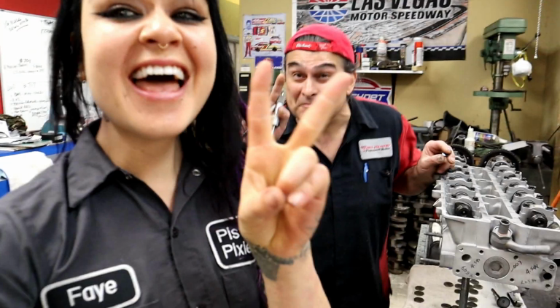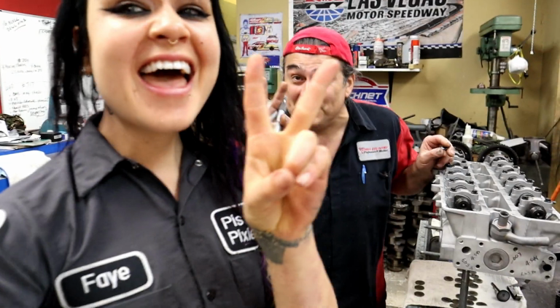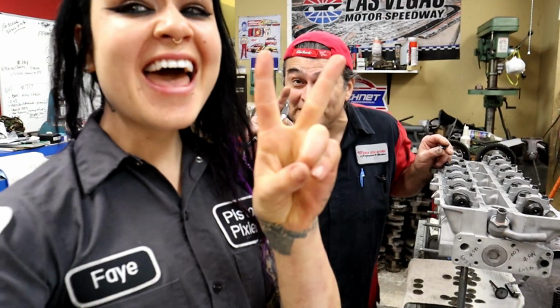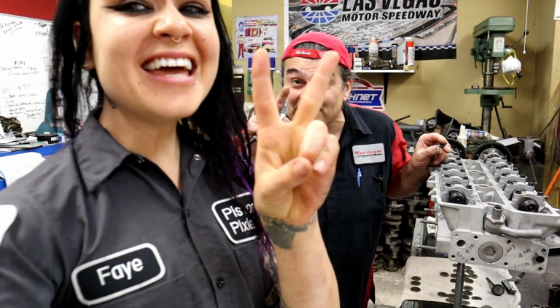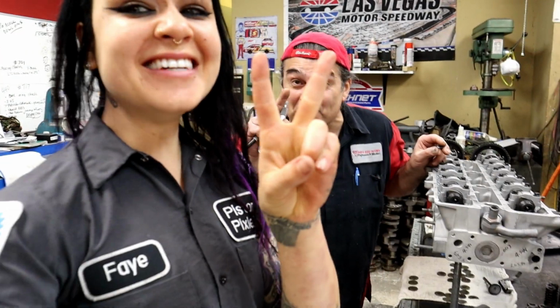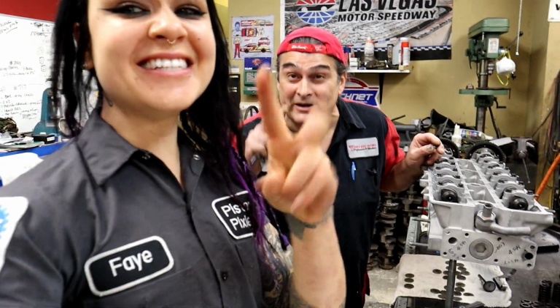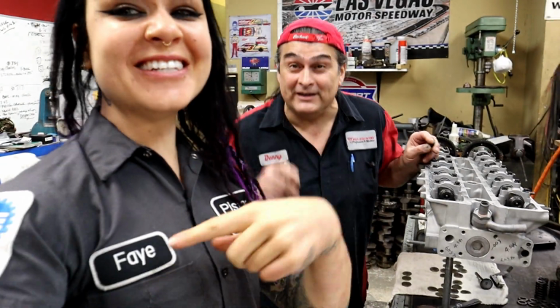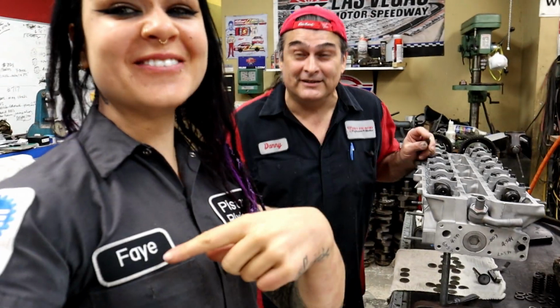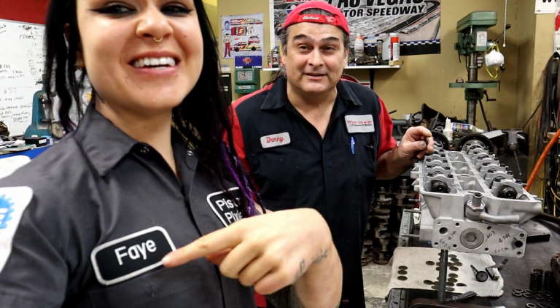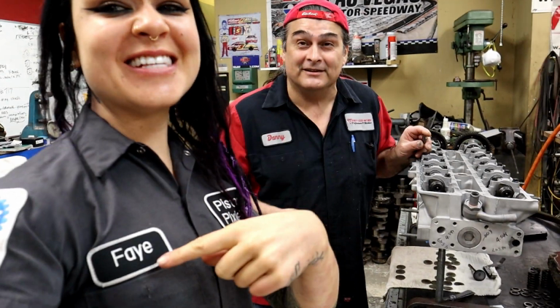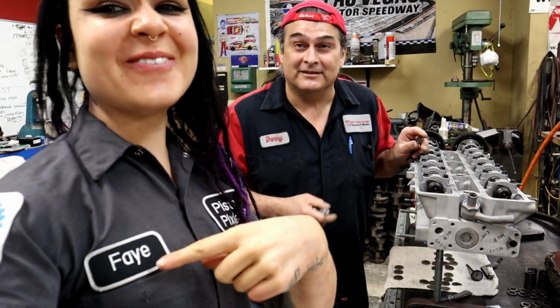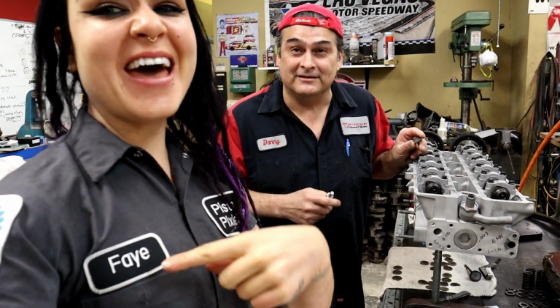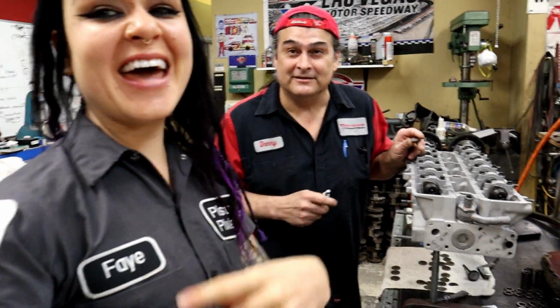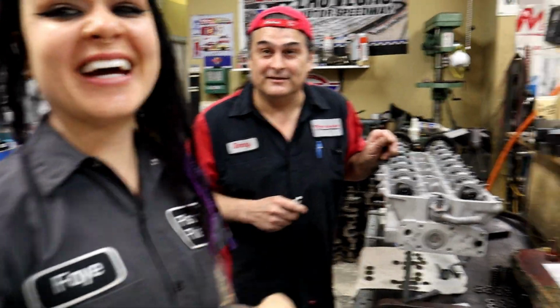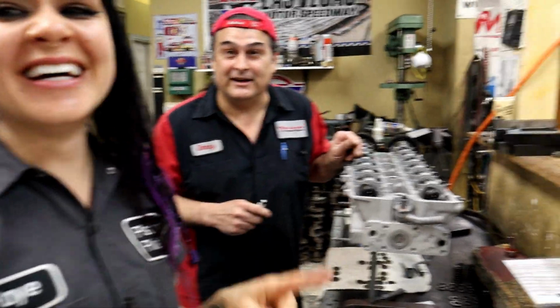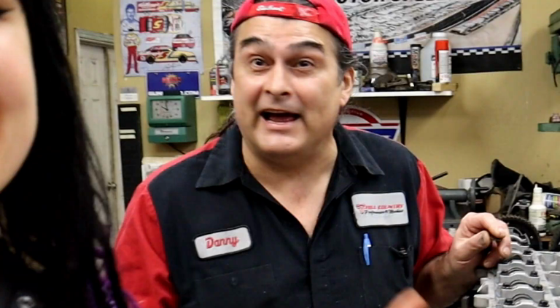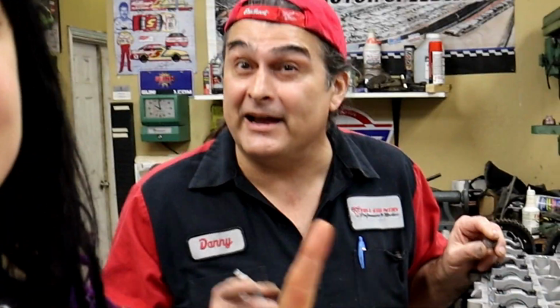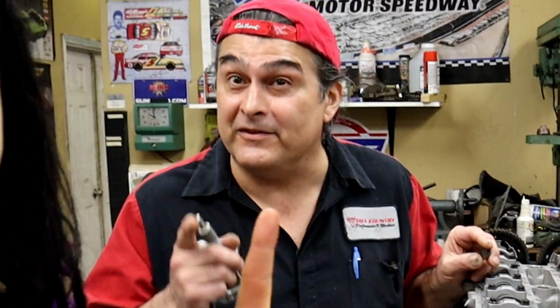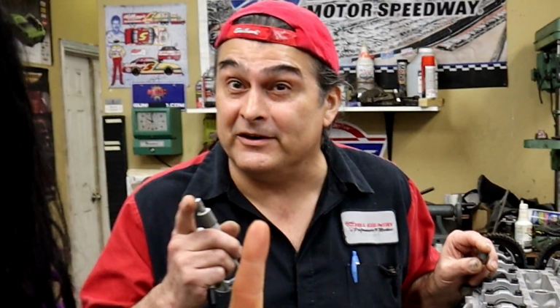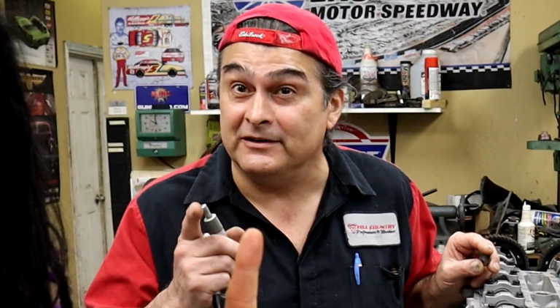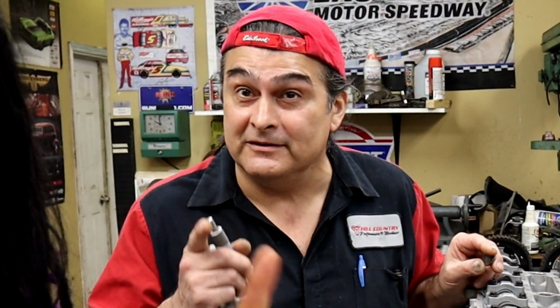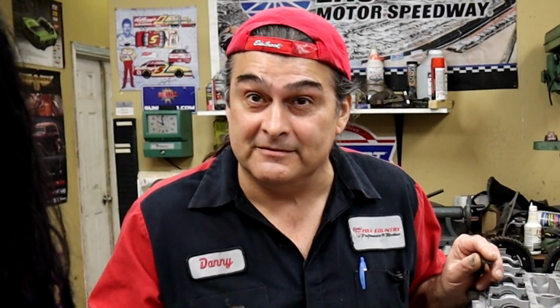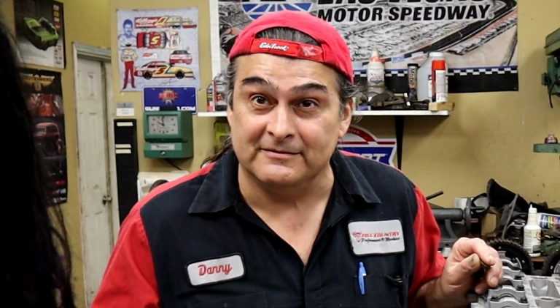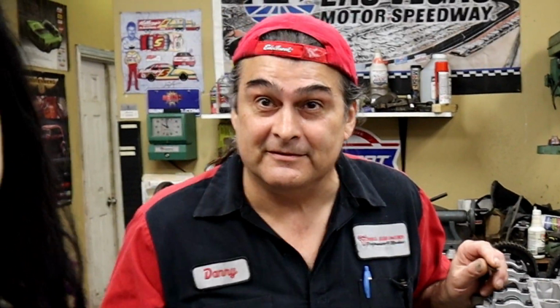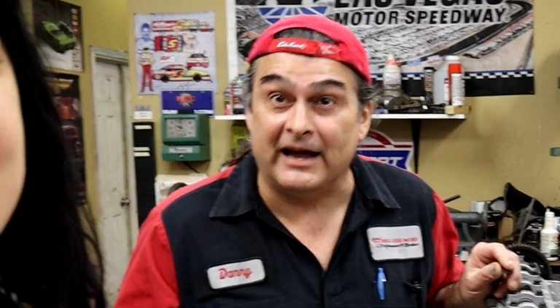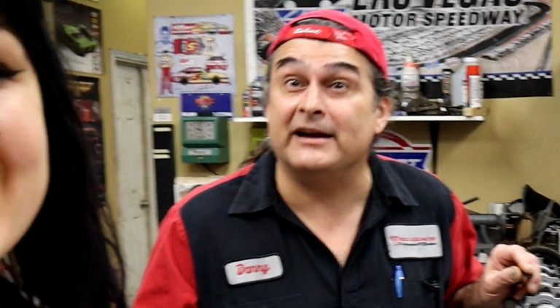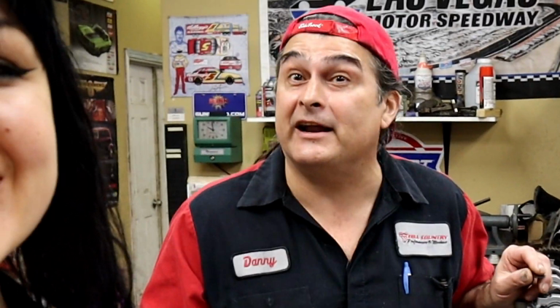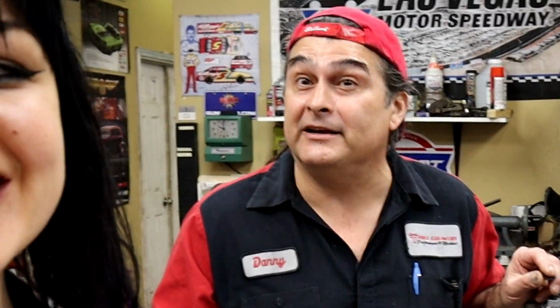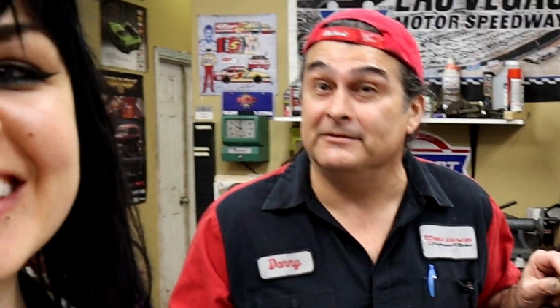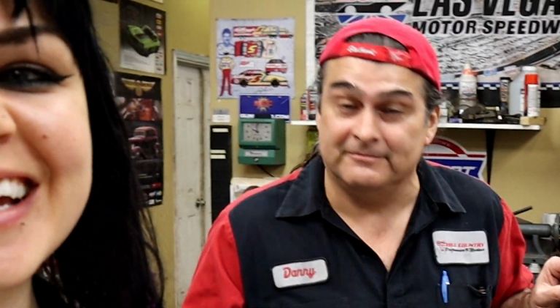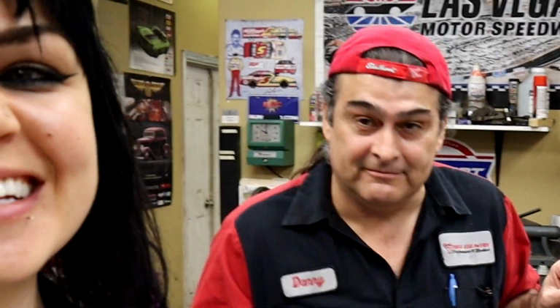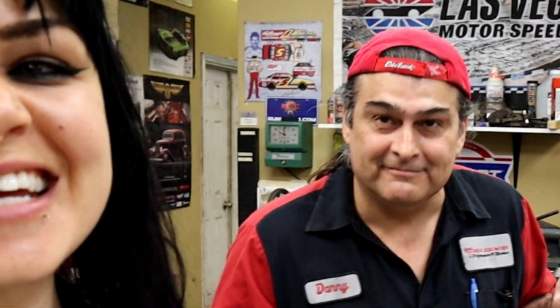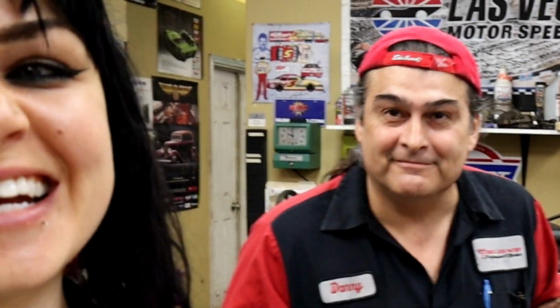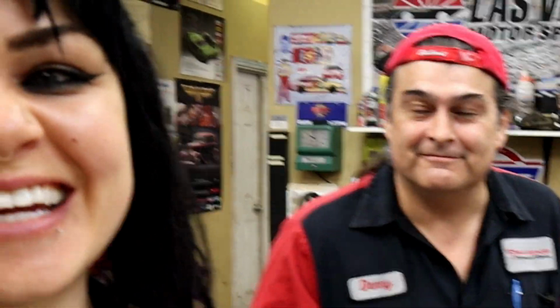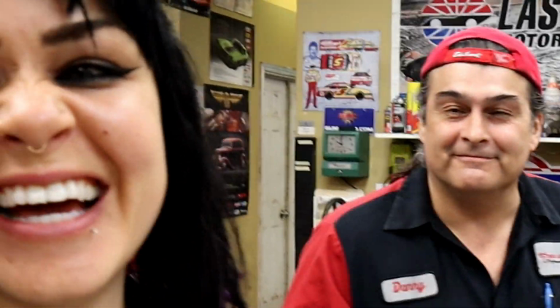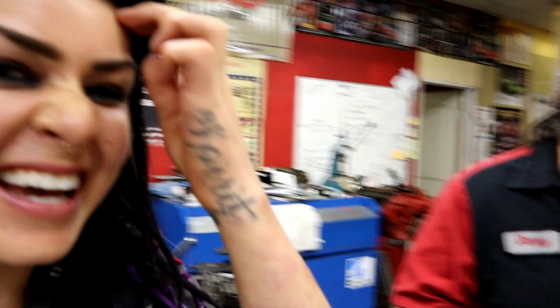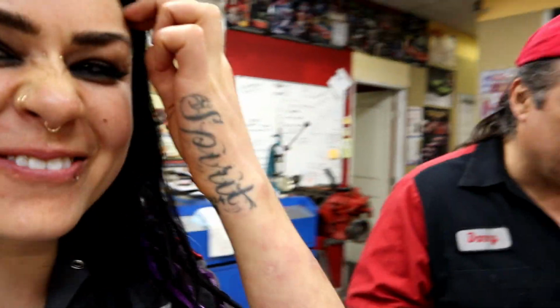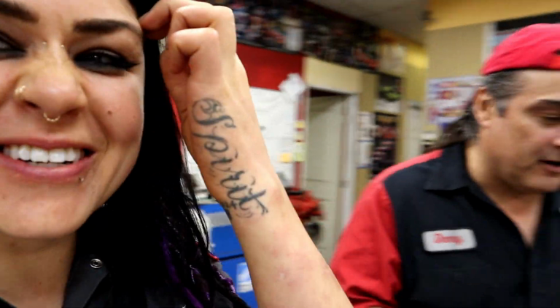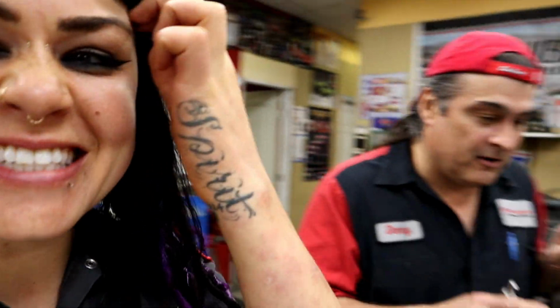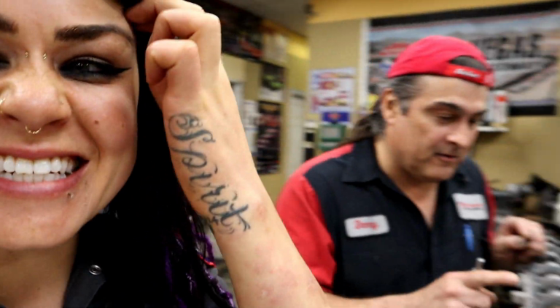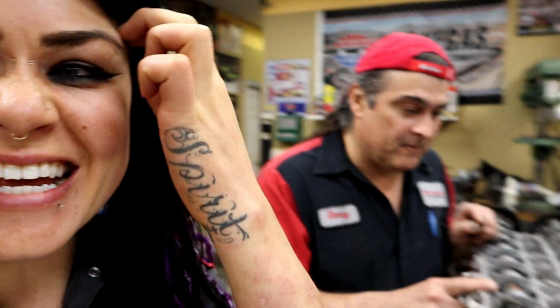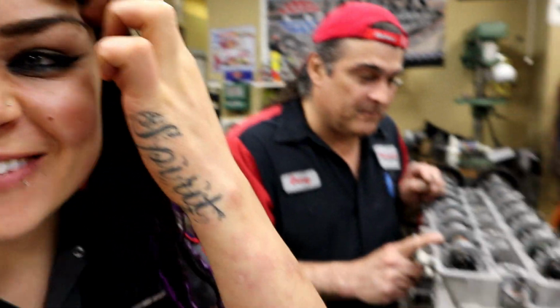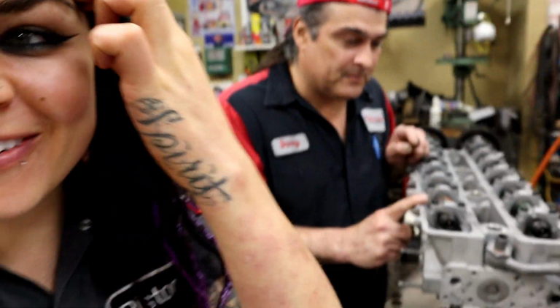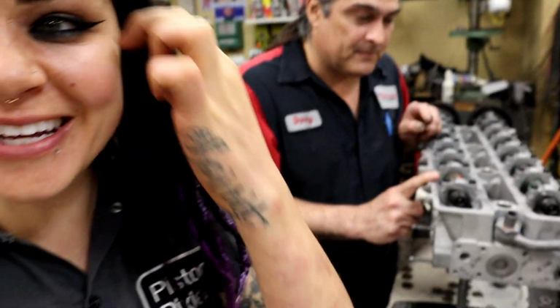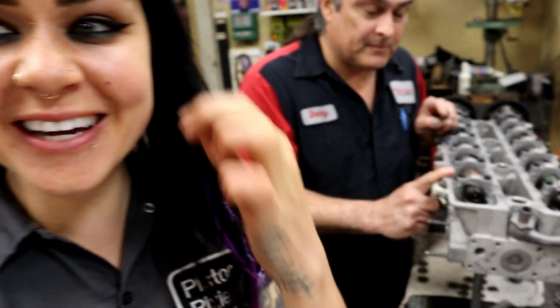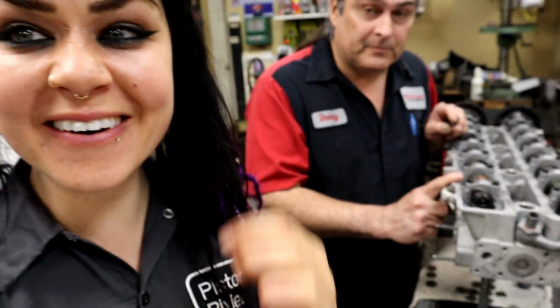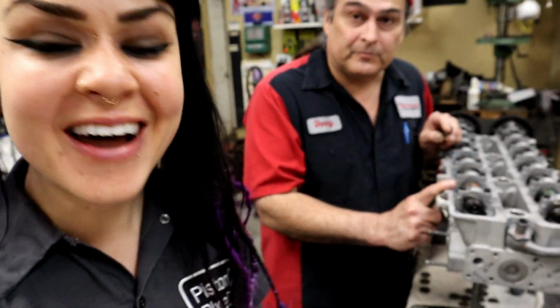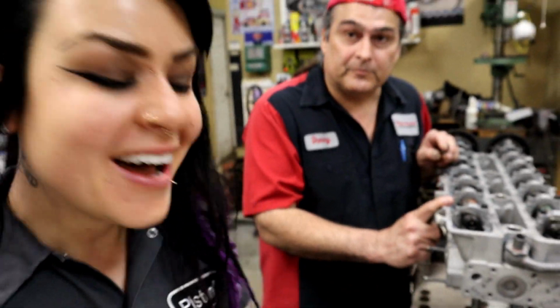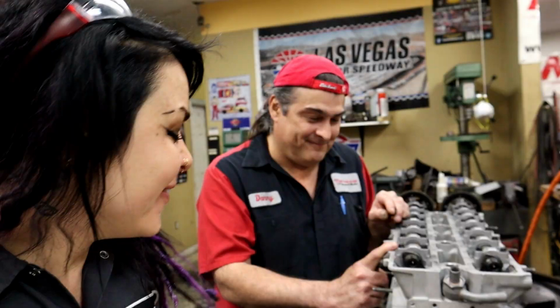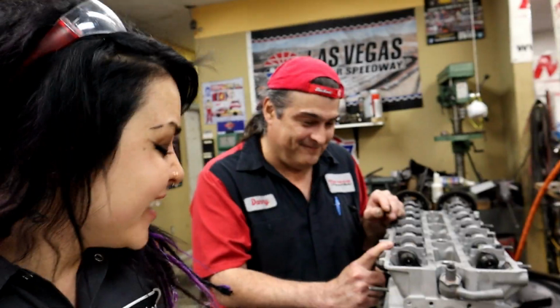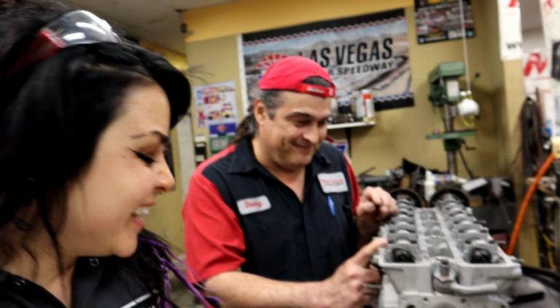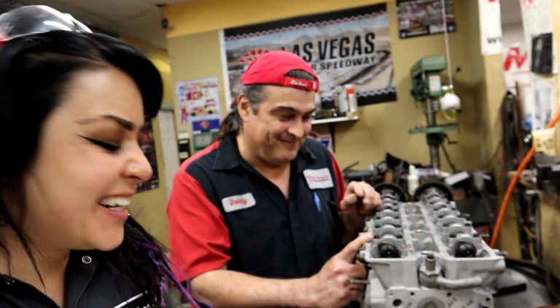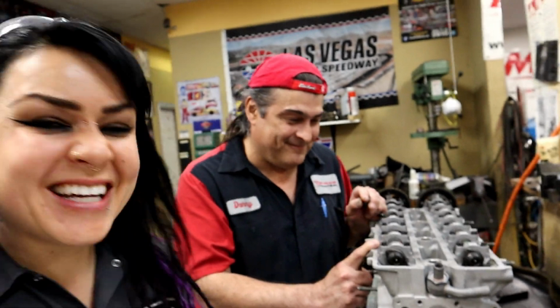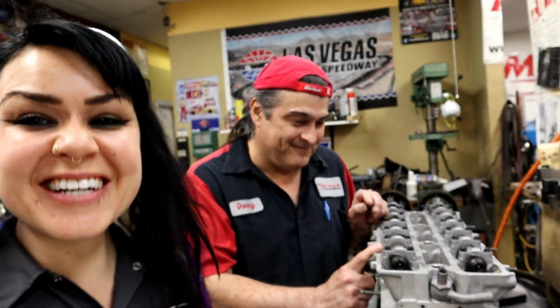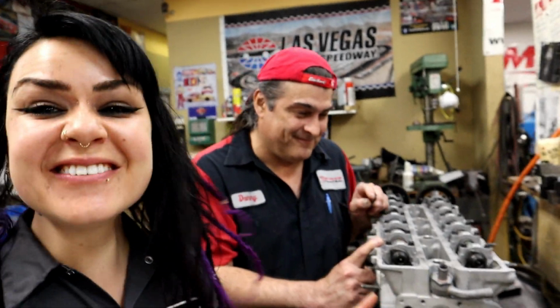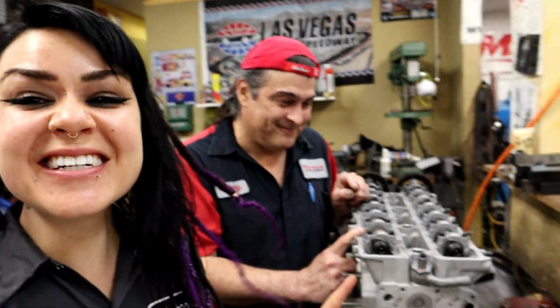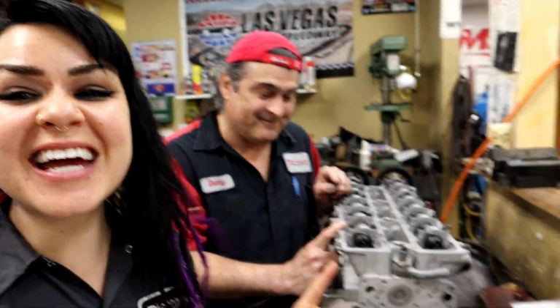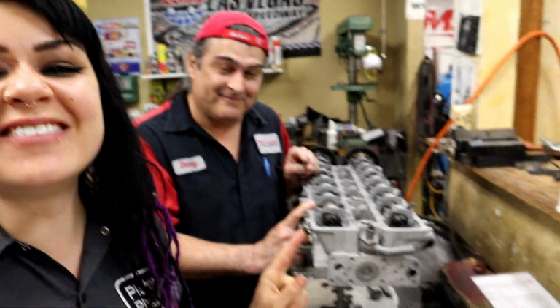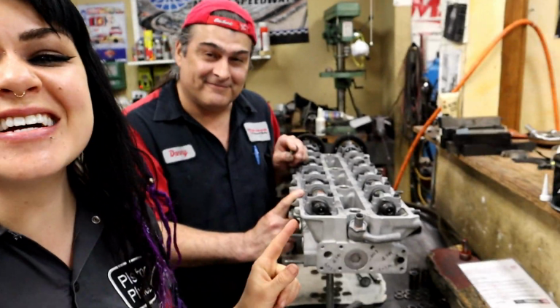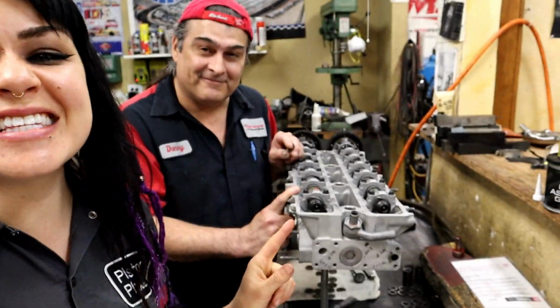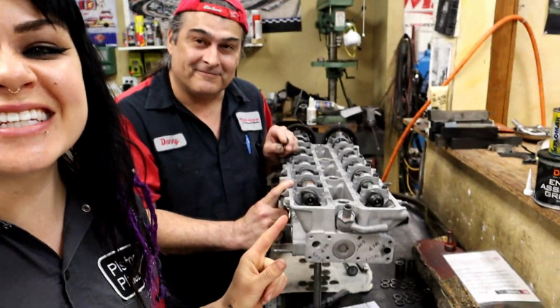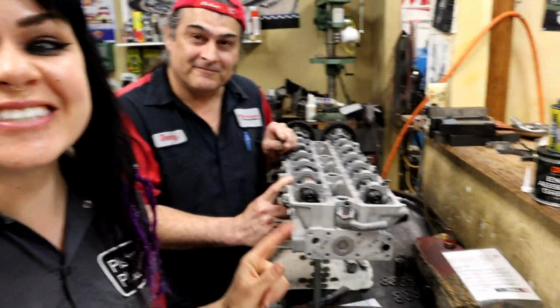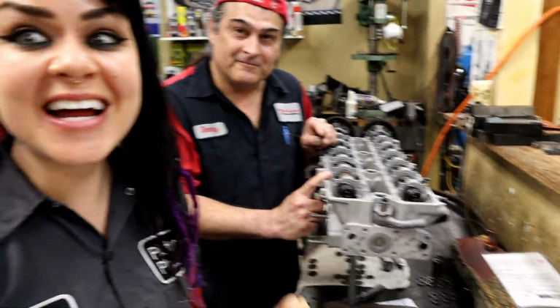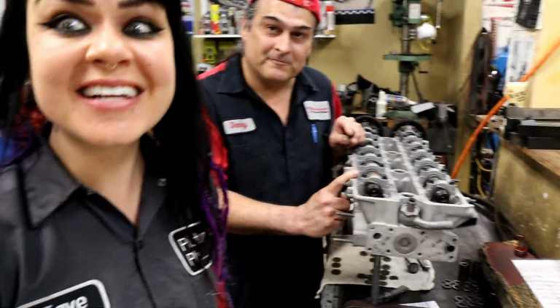Hey YouTube, it's Faye and Danny. For today's video, we're here working on my cylinder head. We've got a cool situation going on.